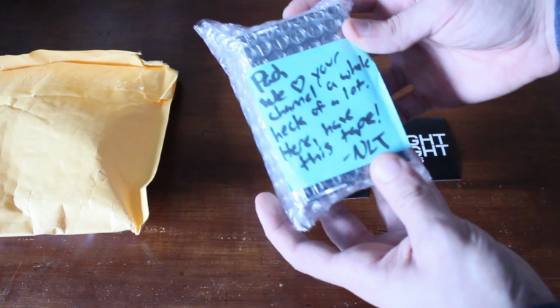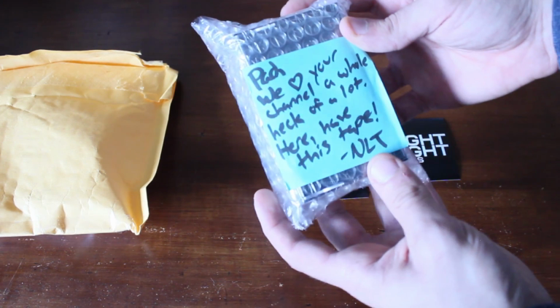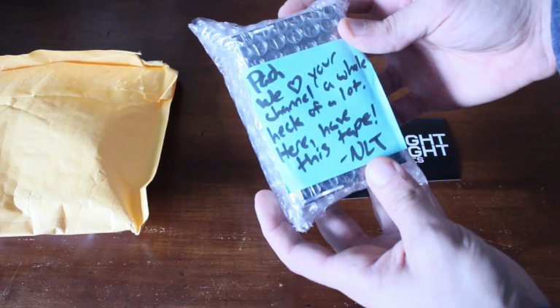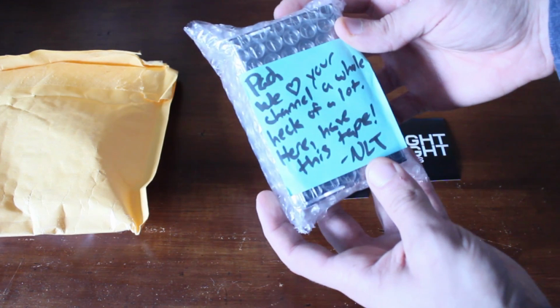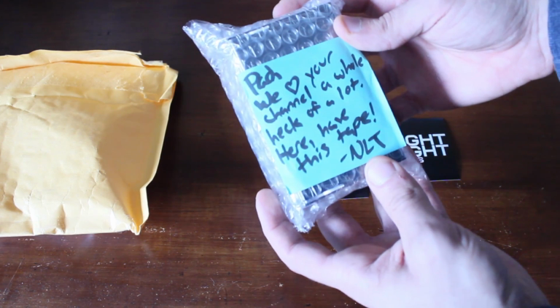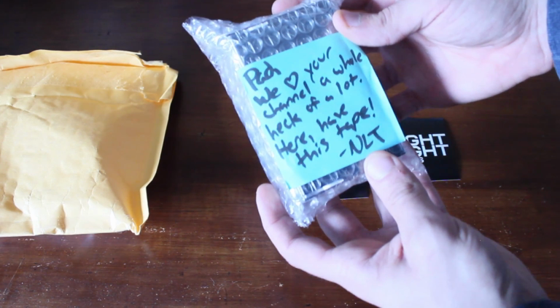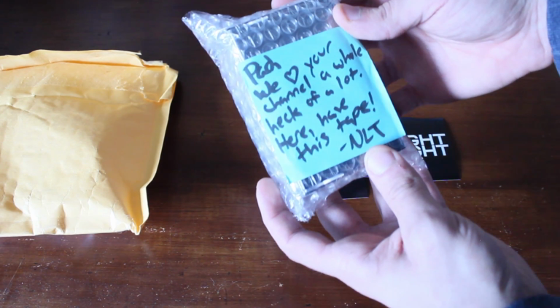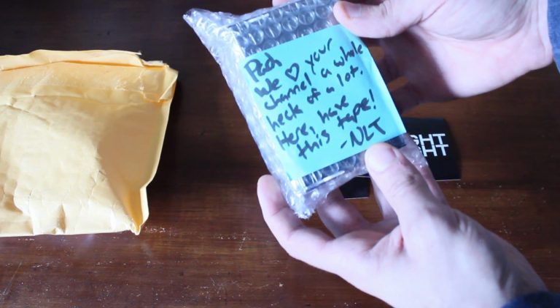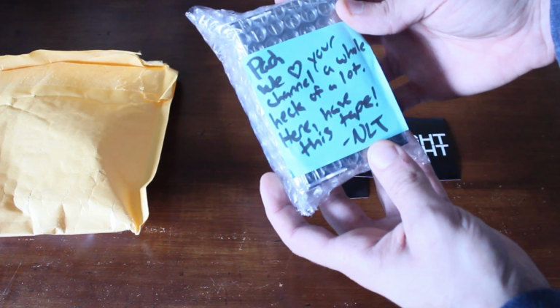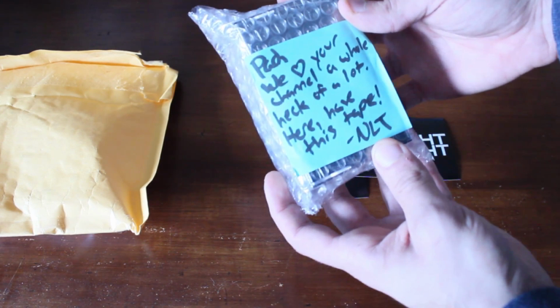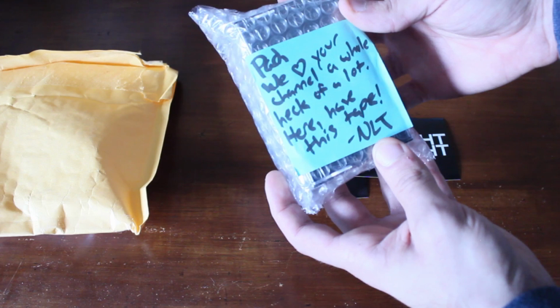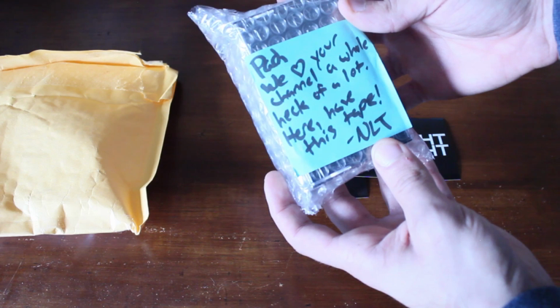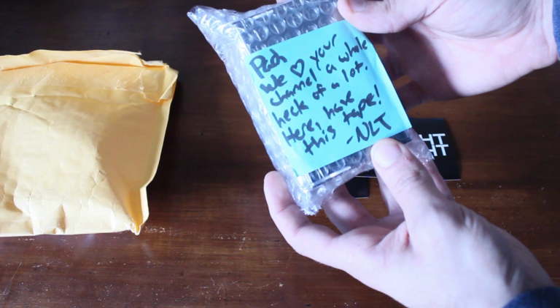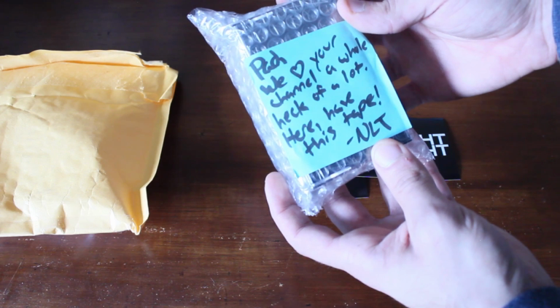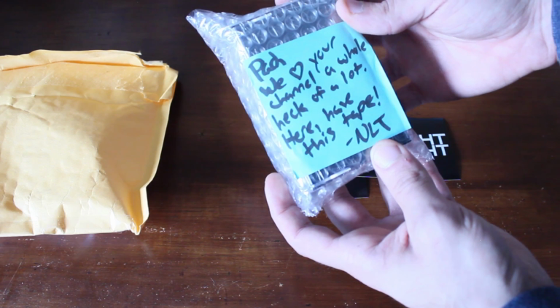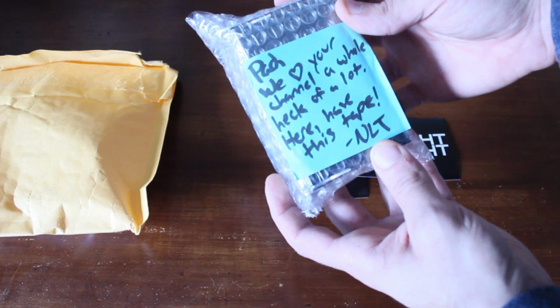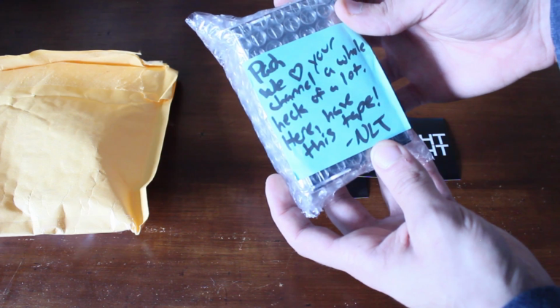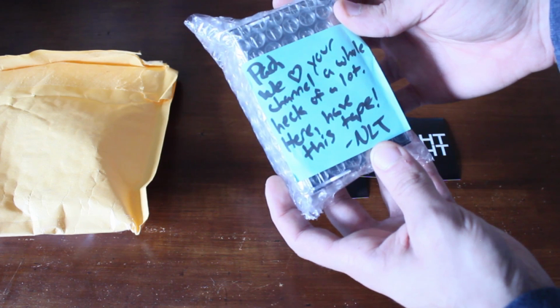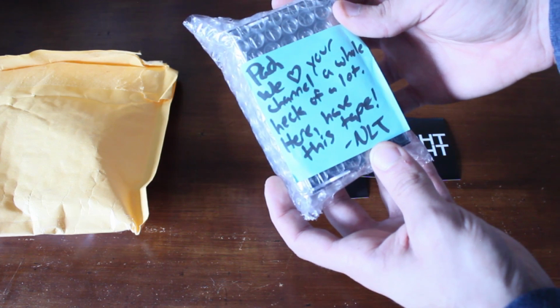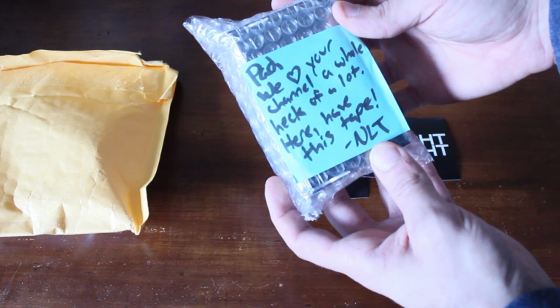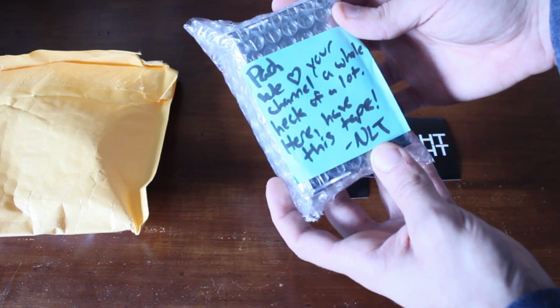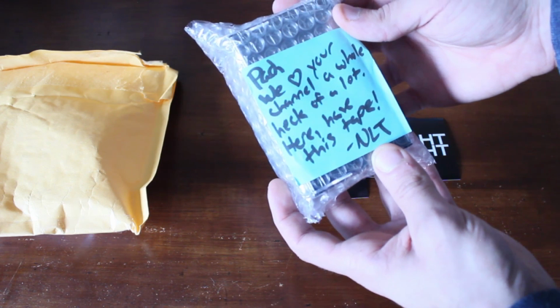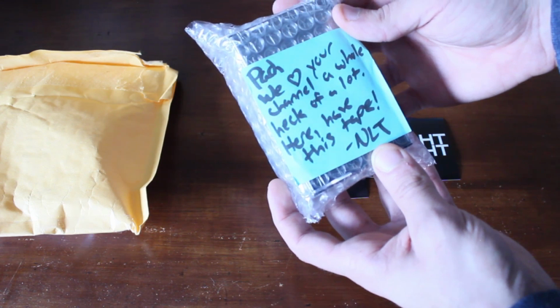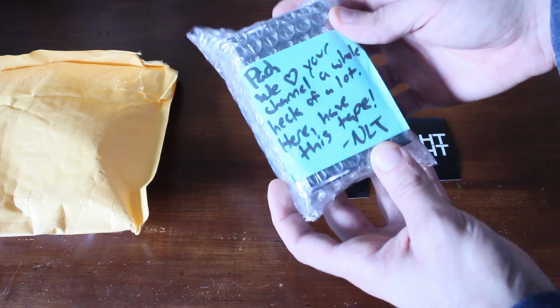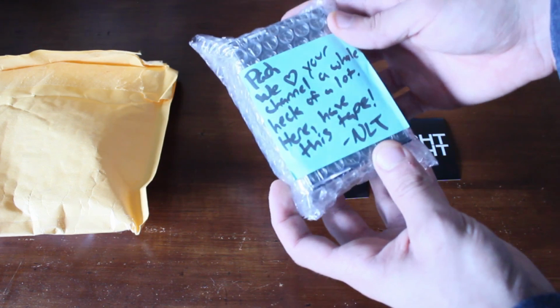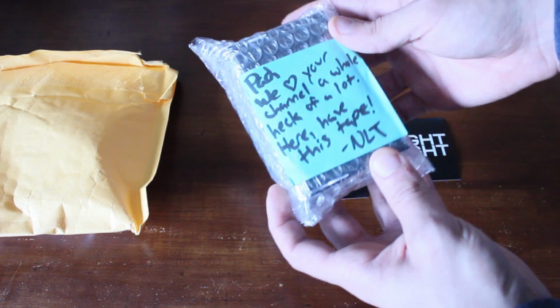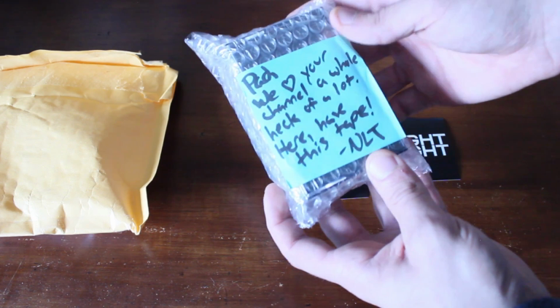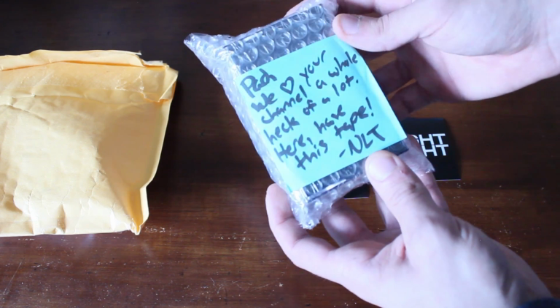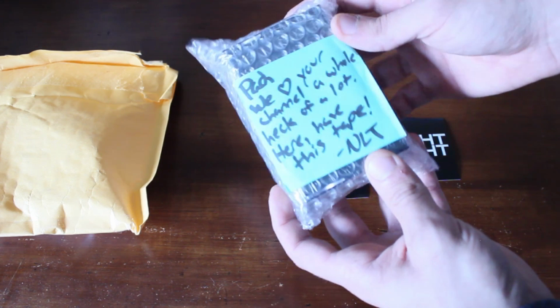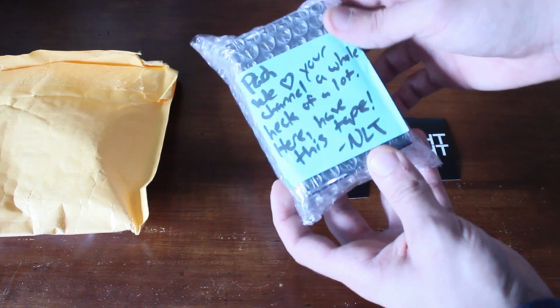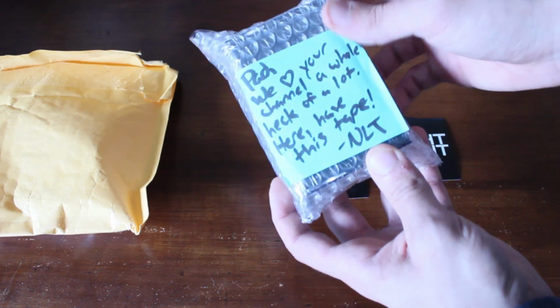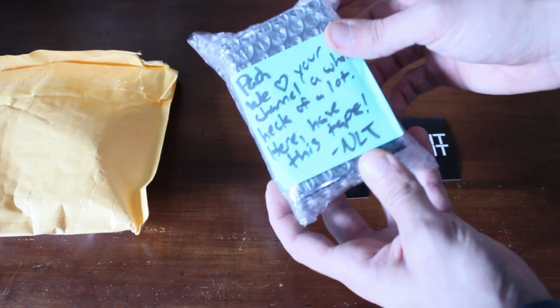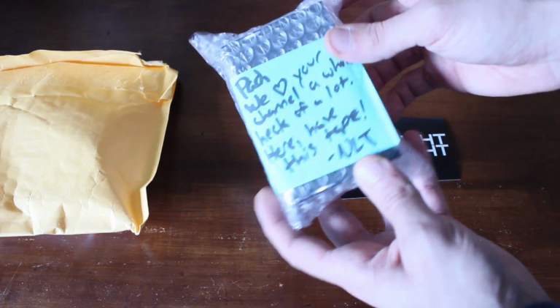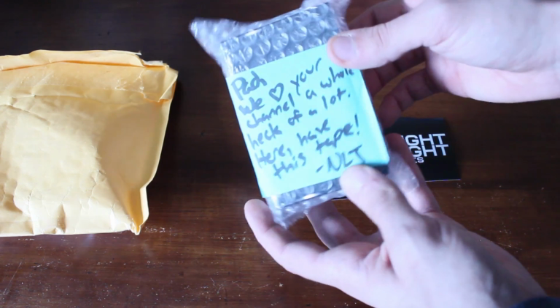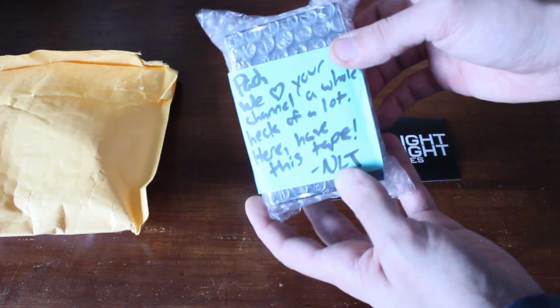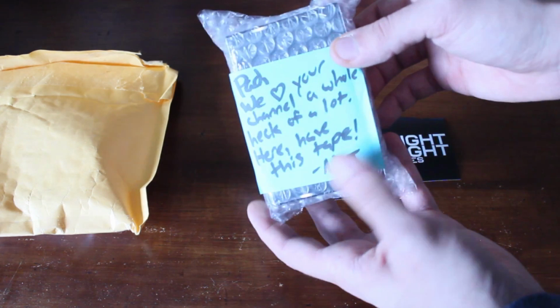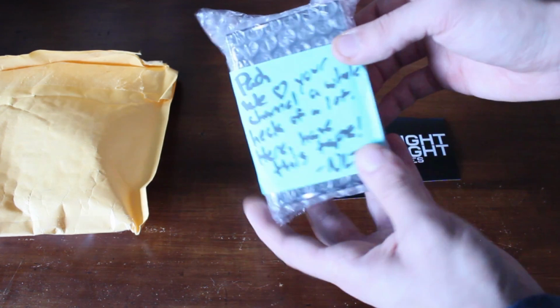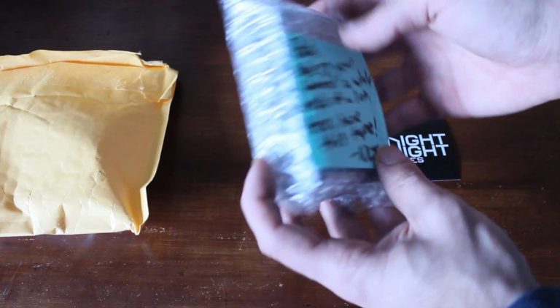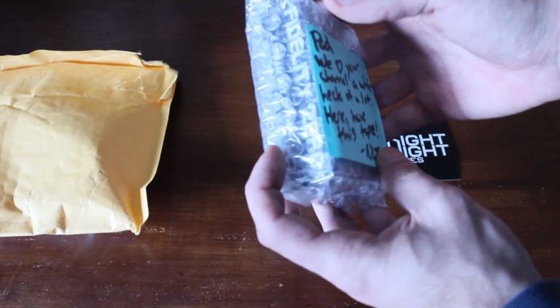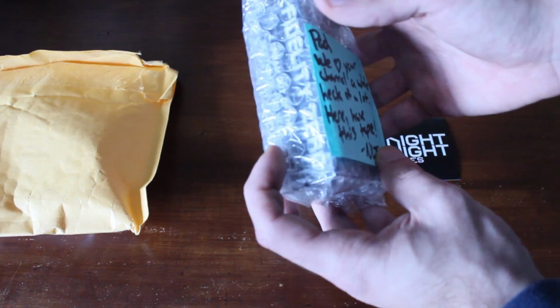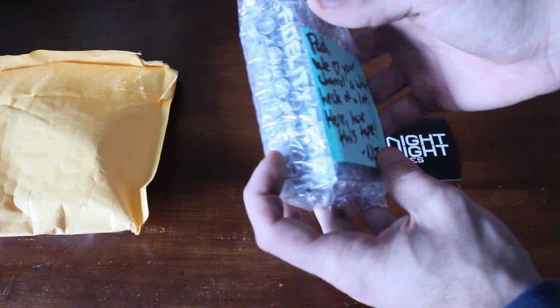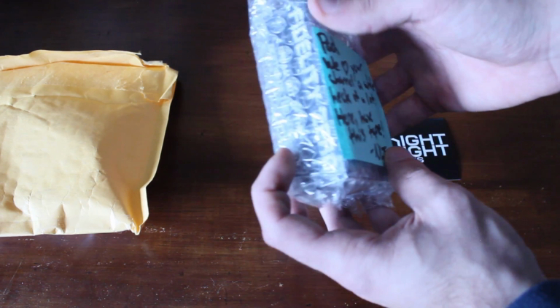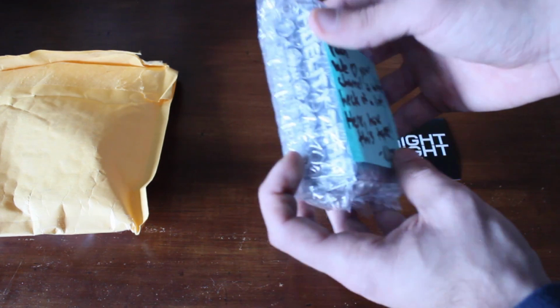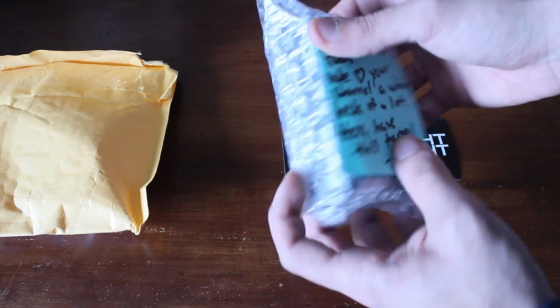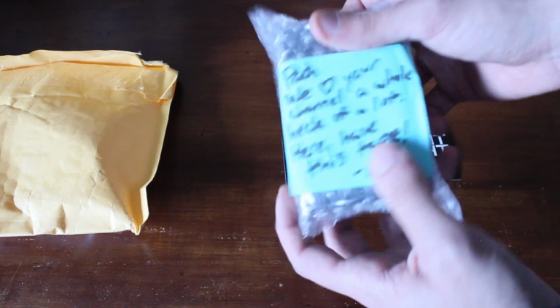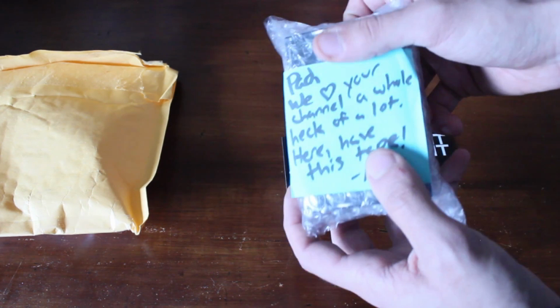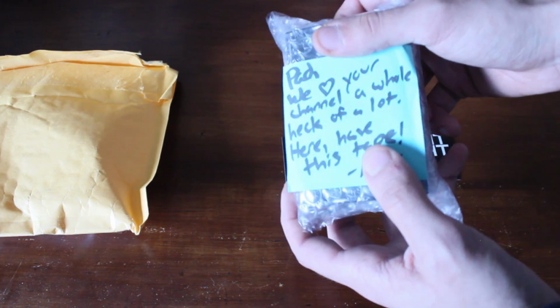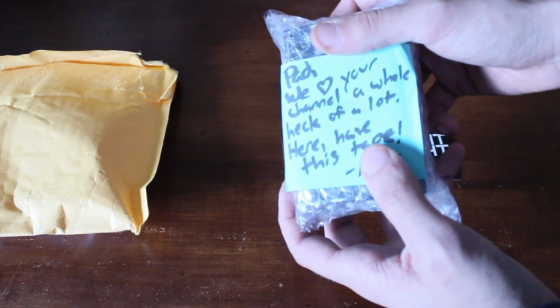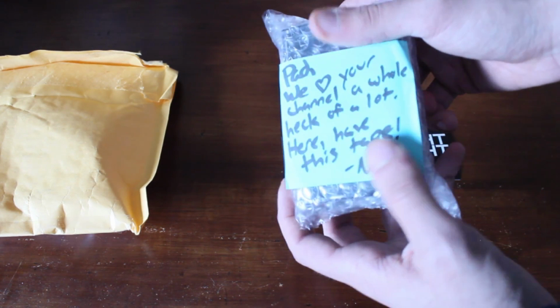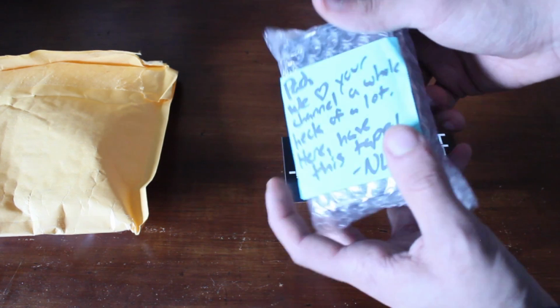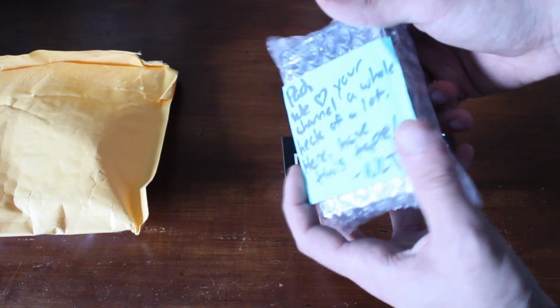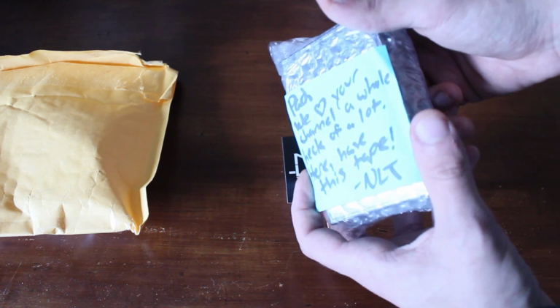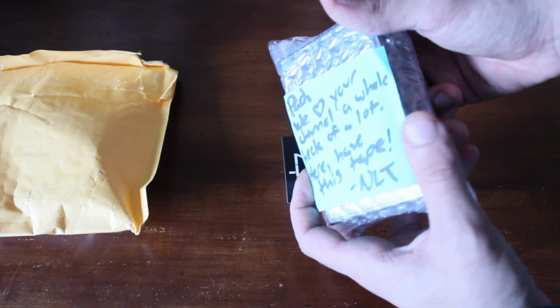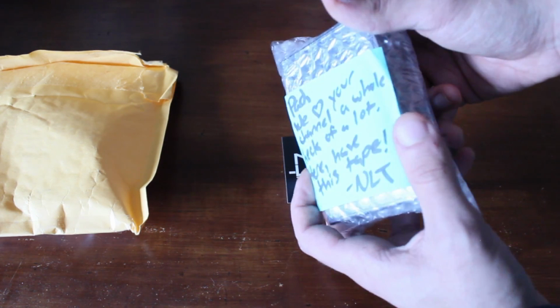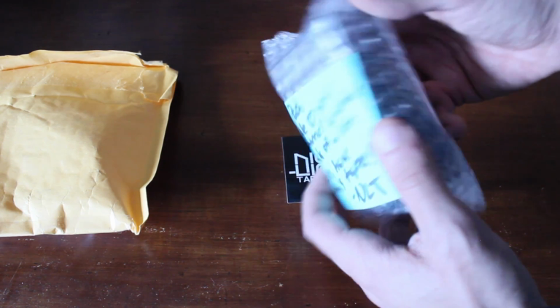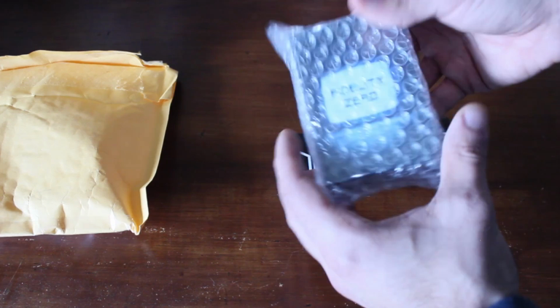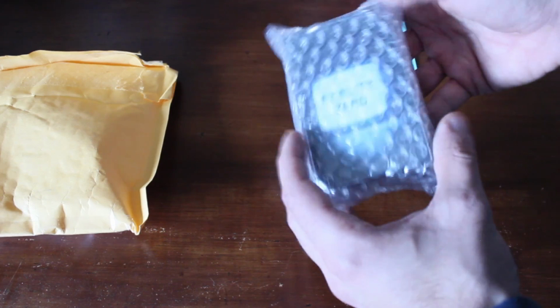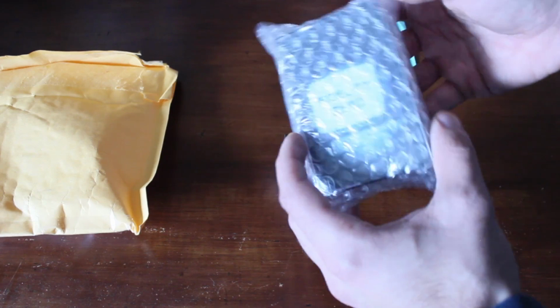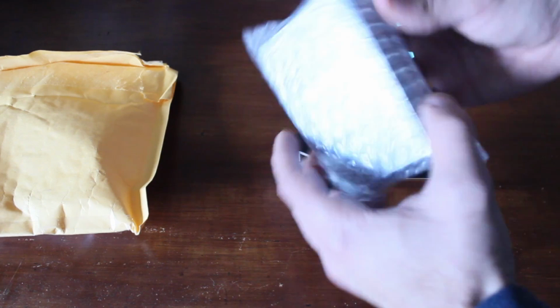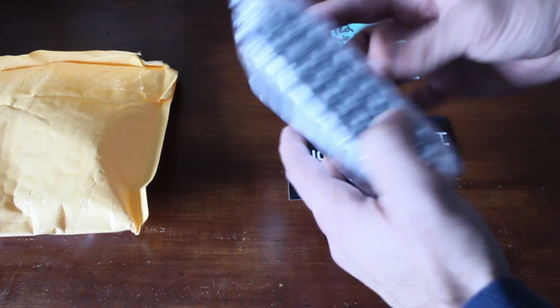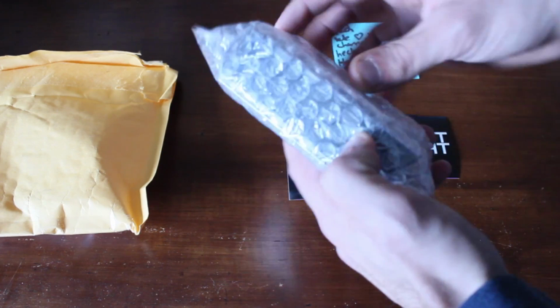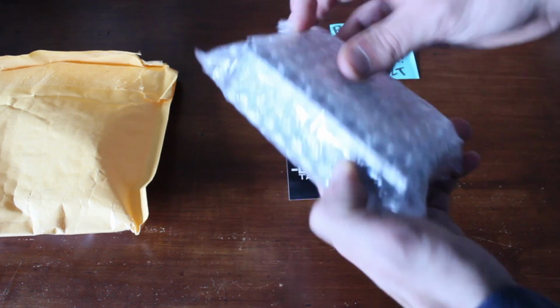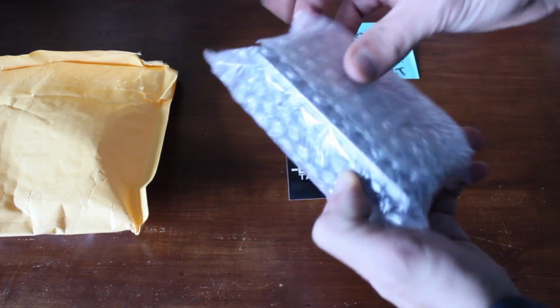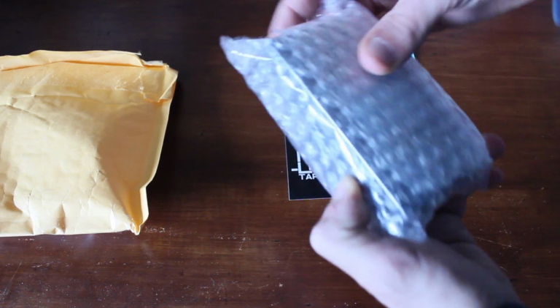There's a note: "Pat, we love your channel a whole heck of a lot. Here, have this tape. NLT." Thank you, you guys are the best. Fidelity Zero.